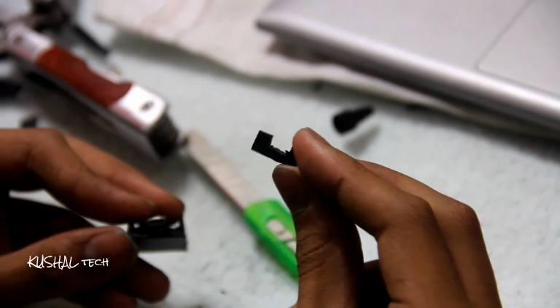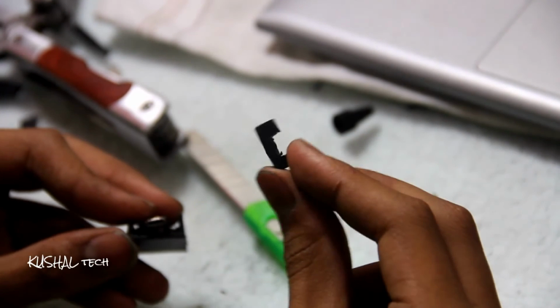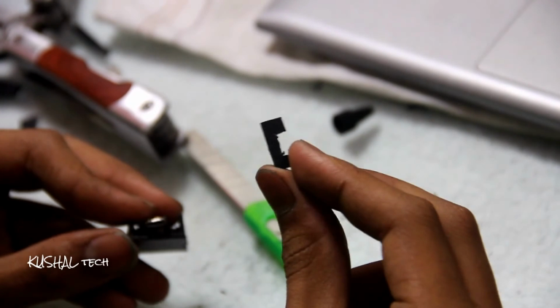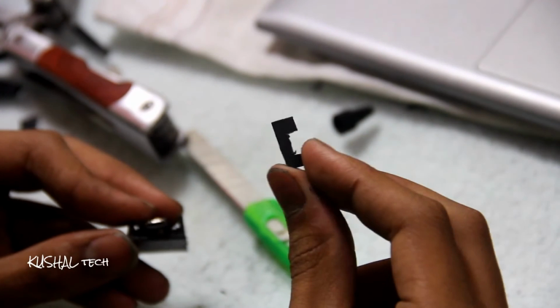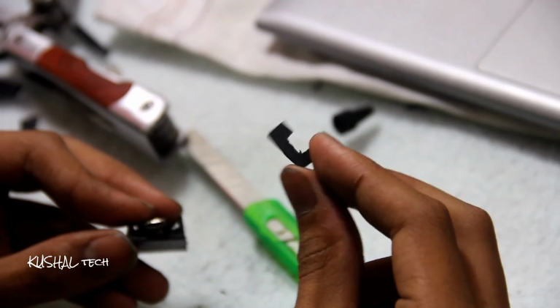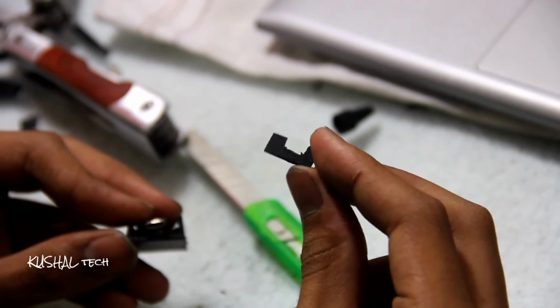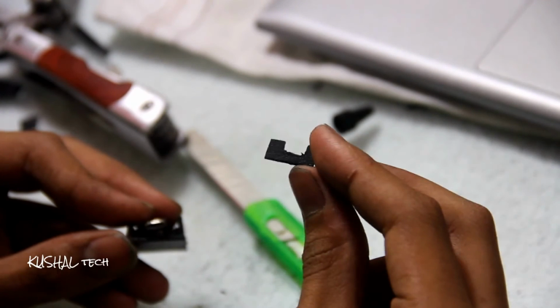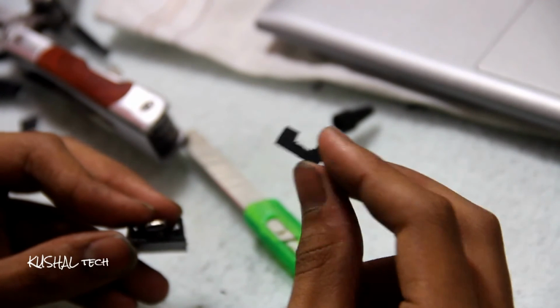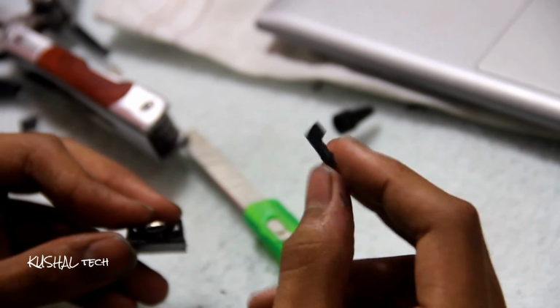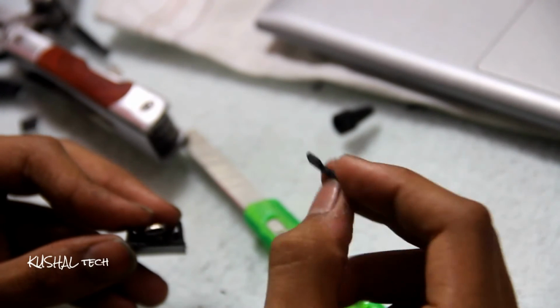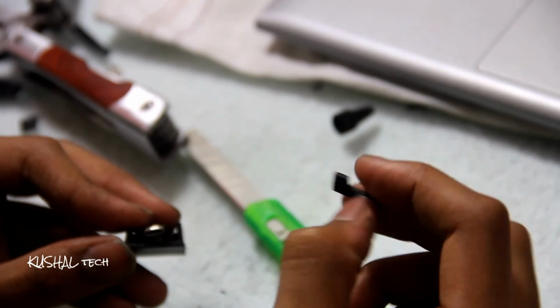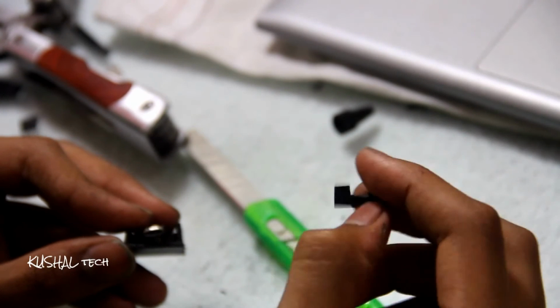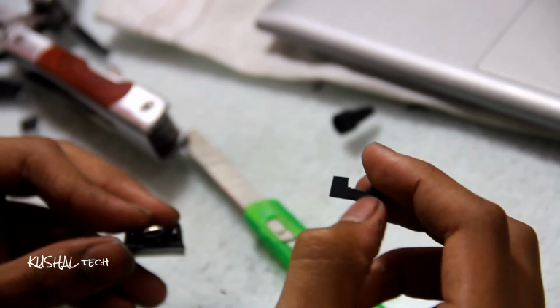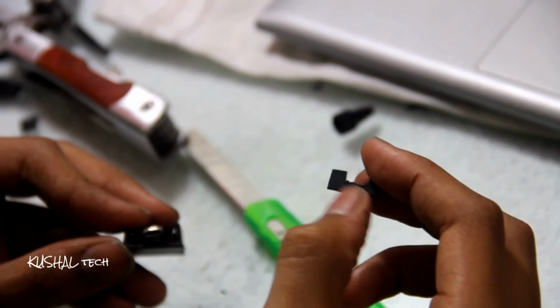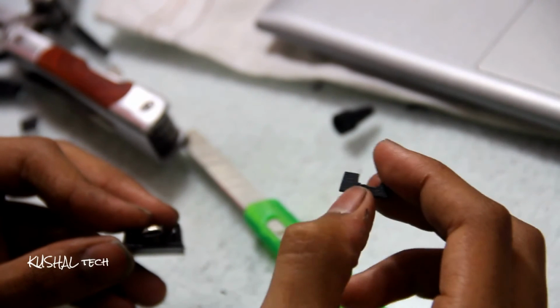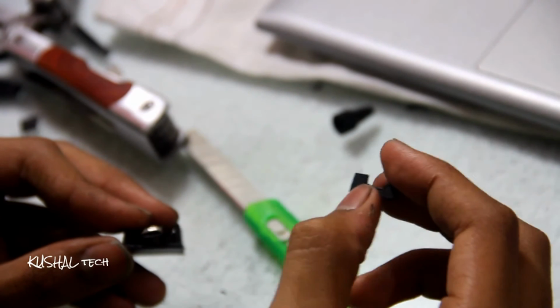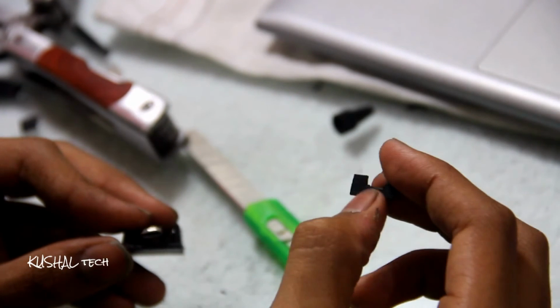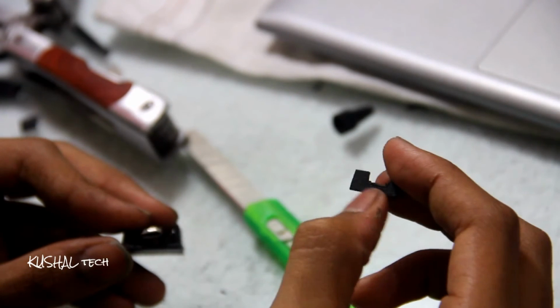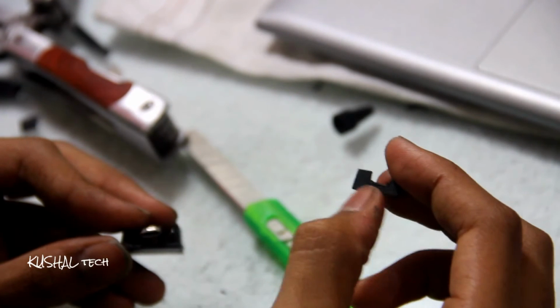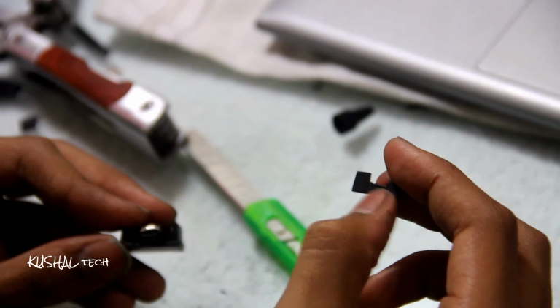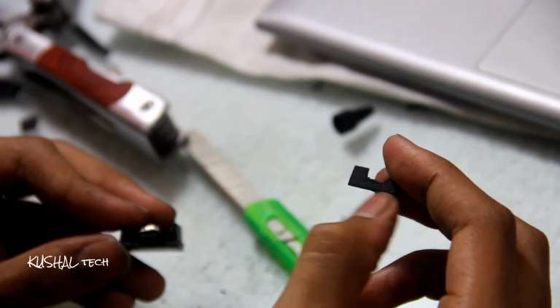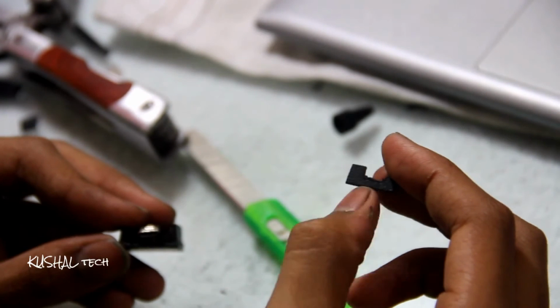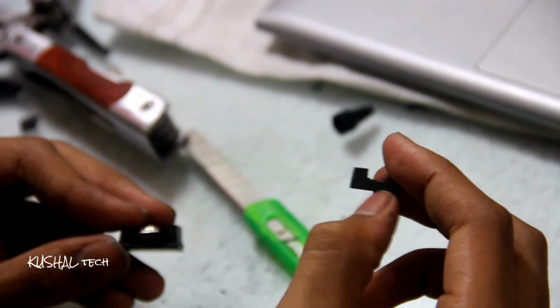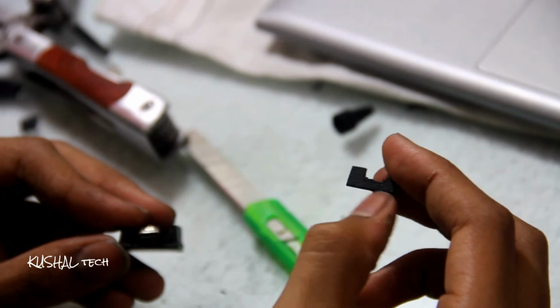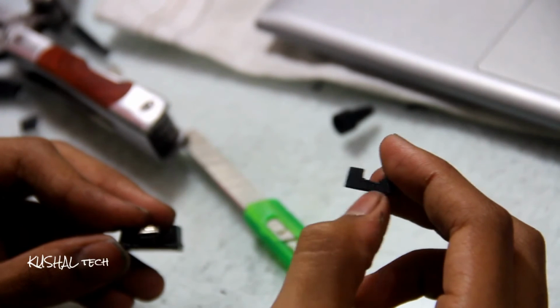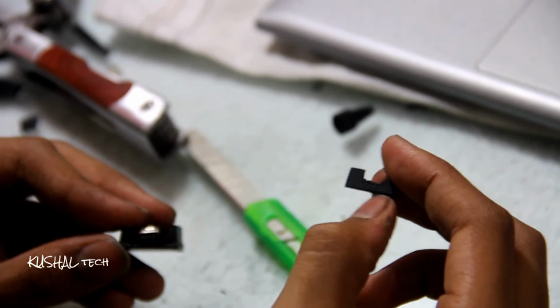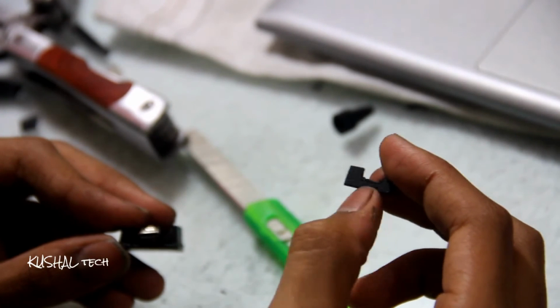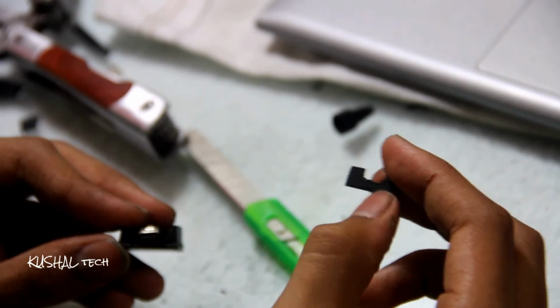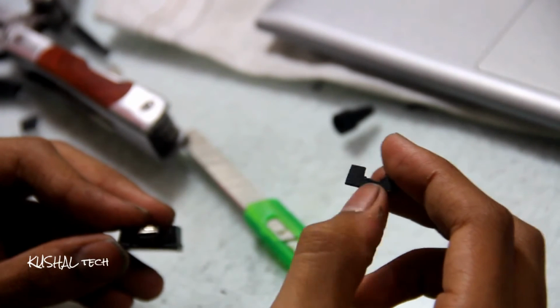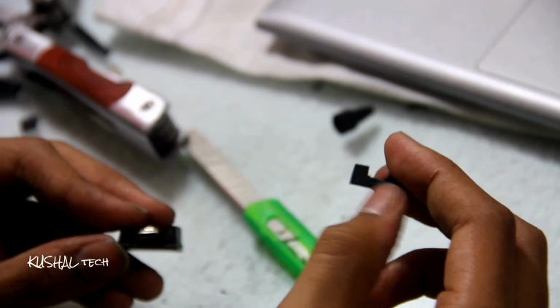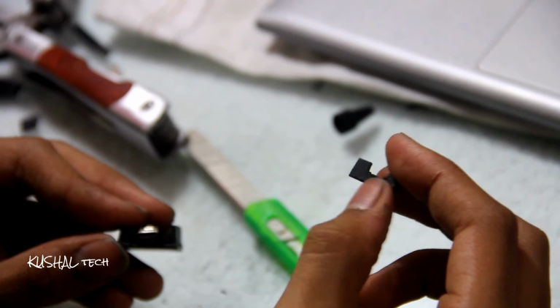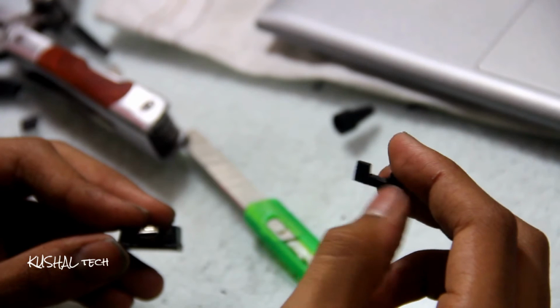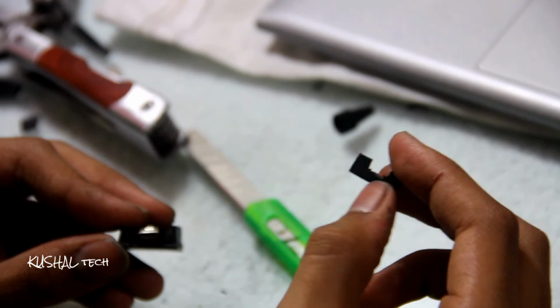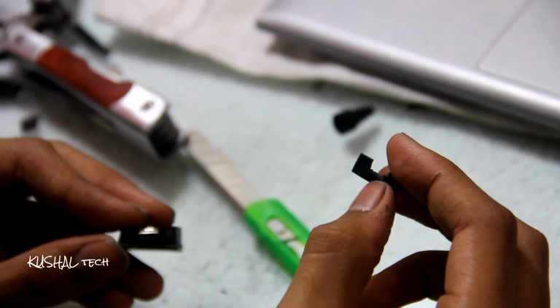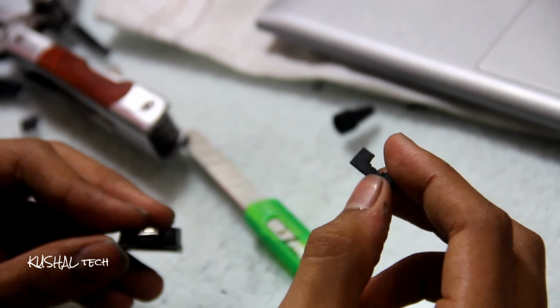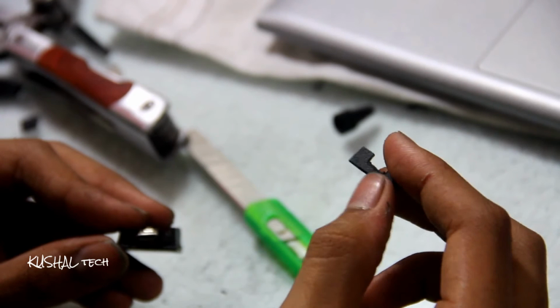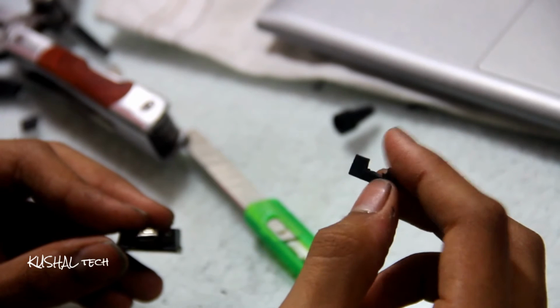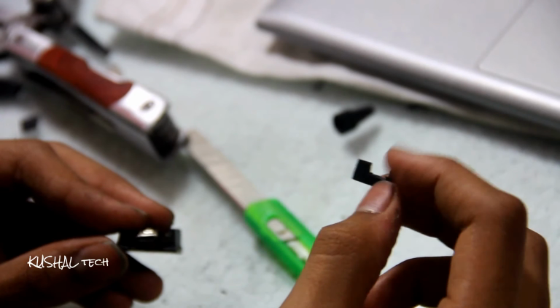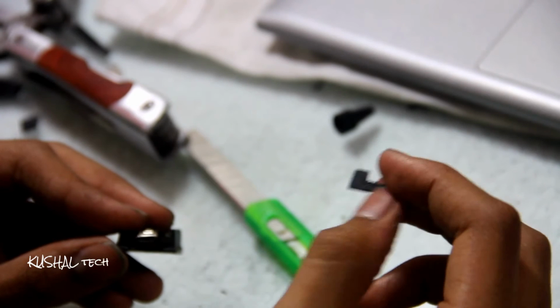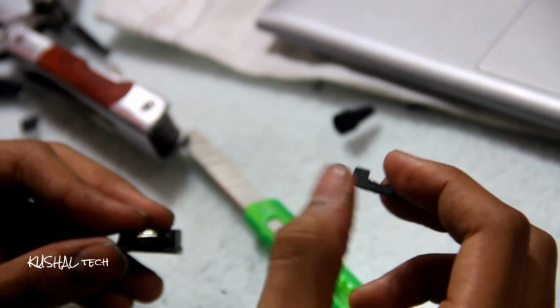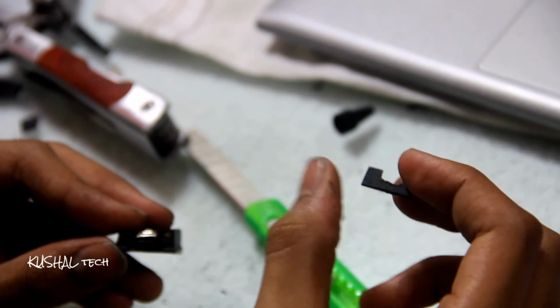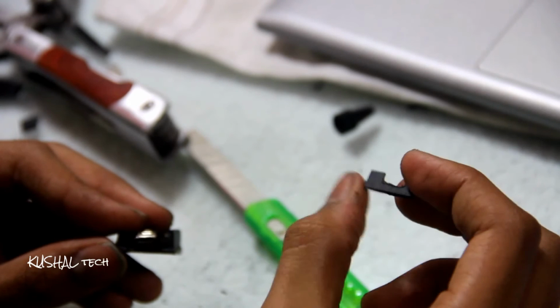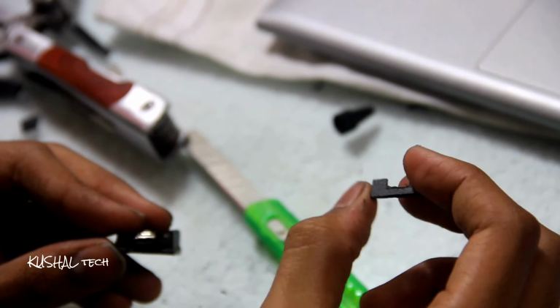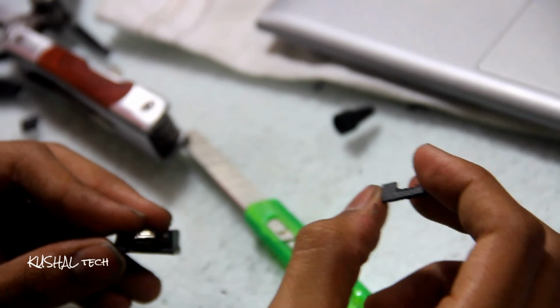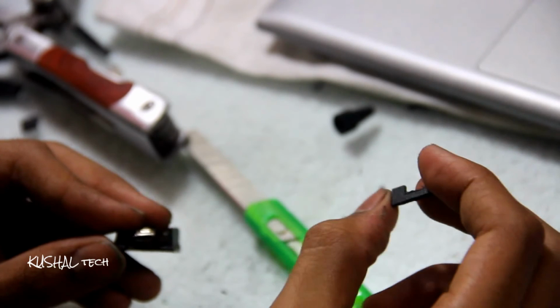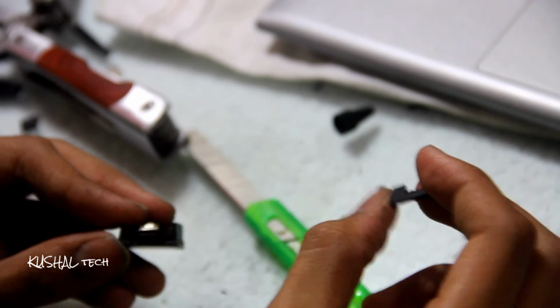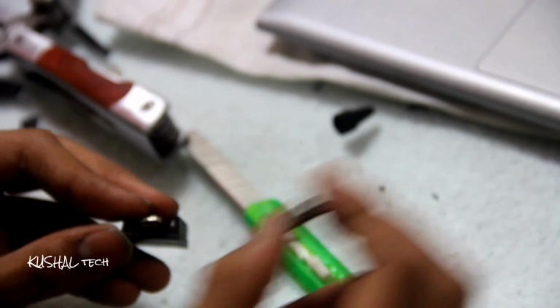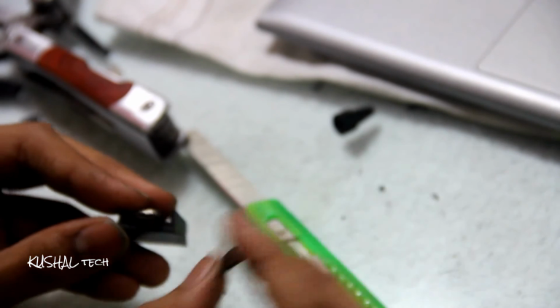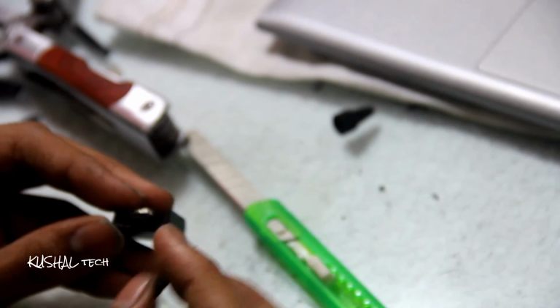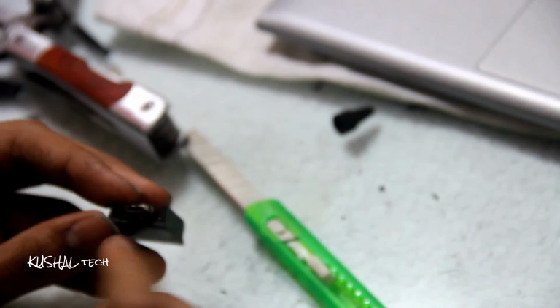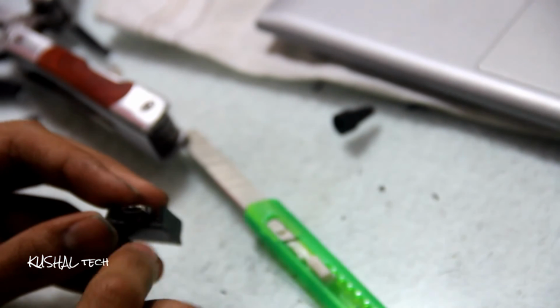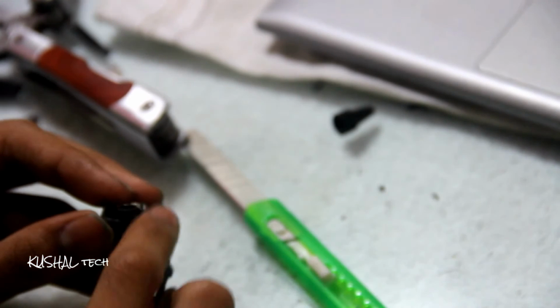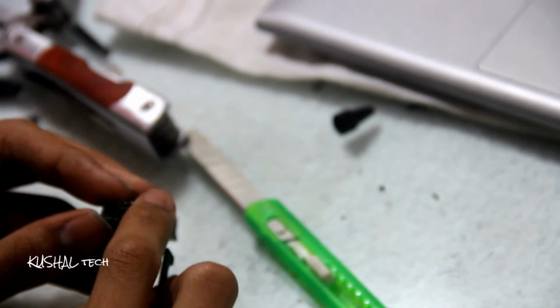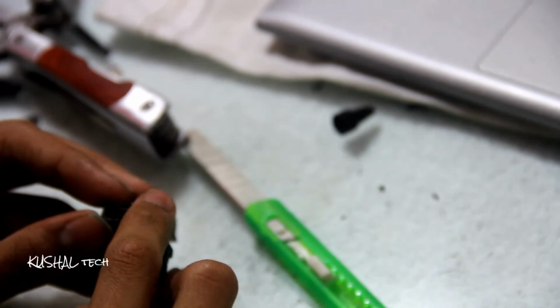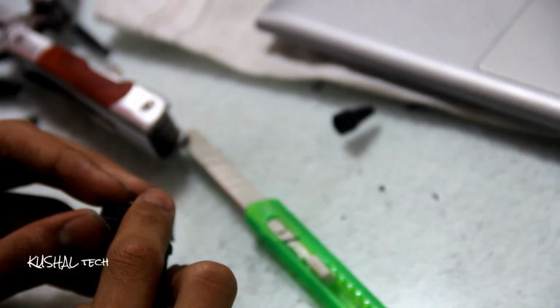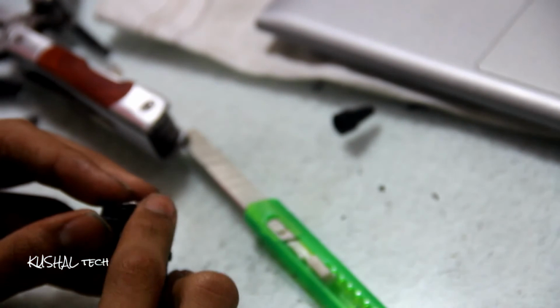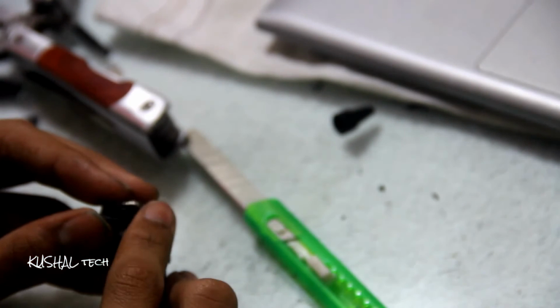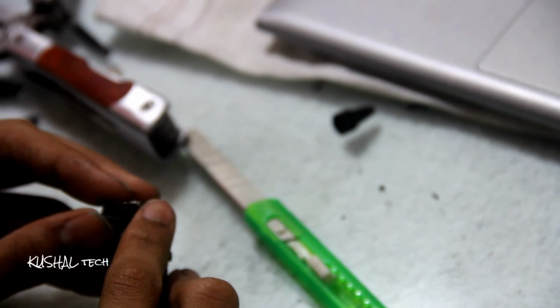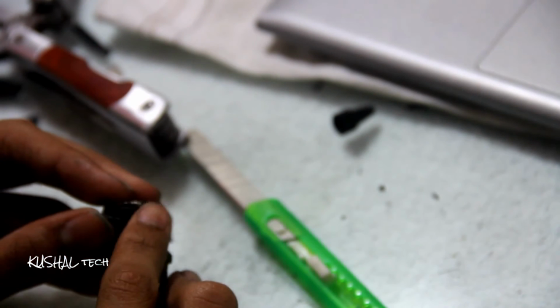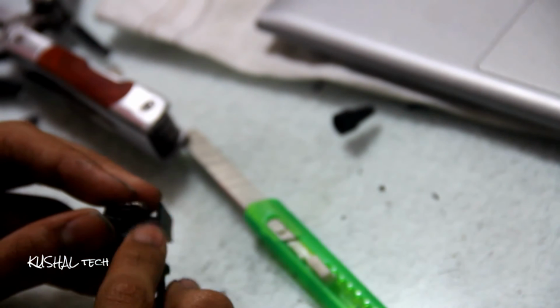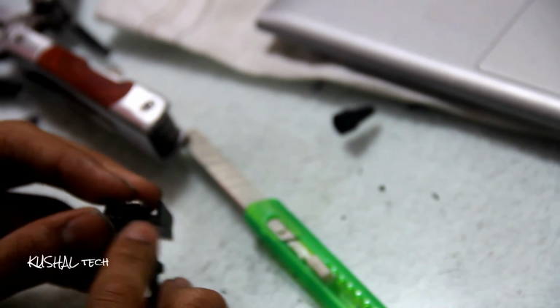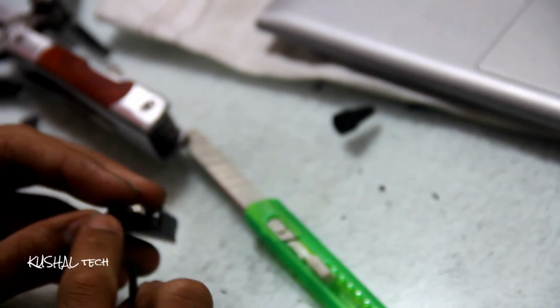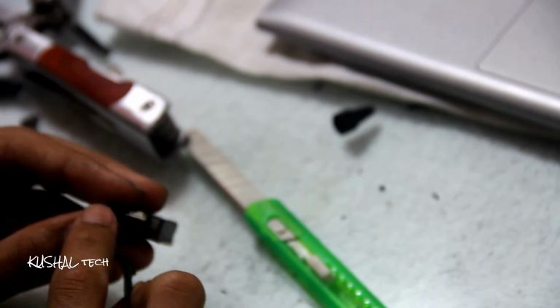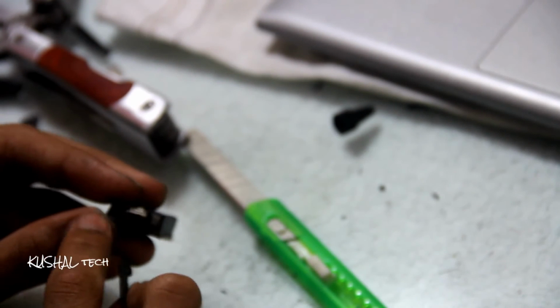I am just cutting two edges of it, and this will be removed. And this will be removed as well, so I will just take them here.